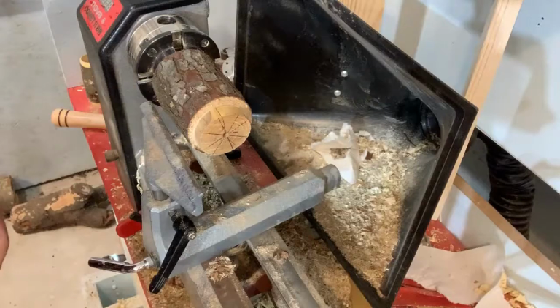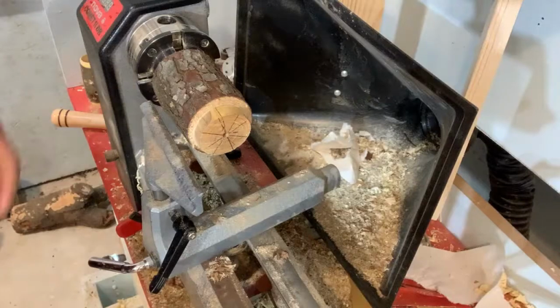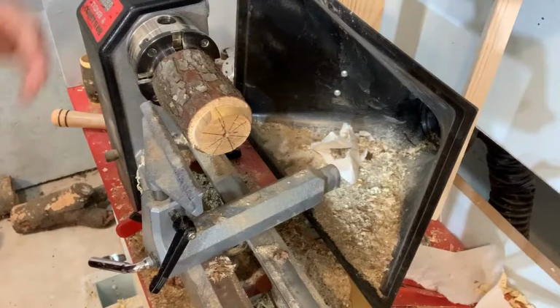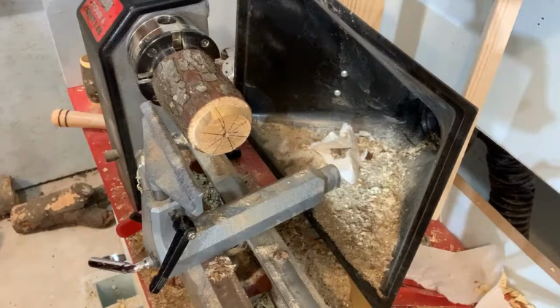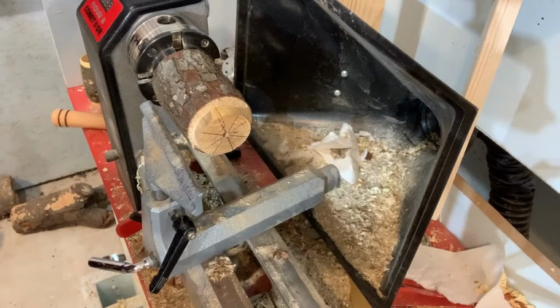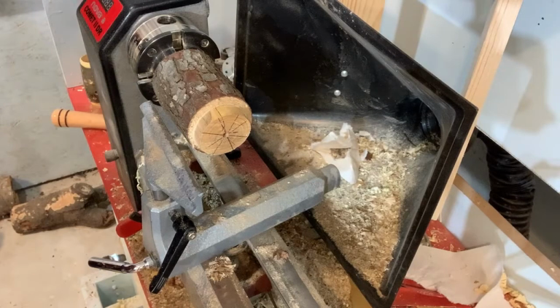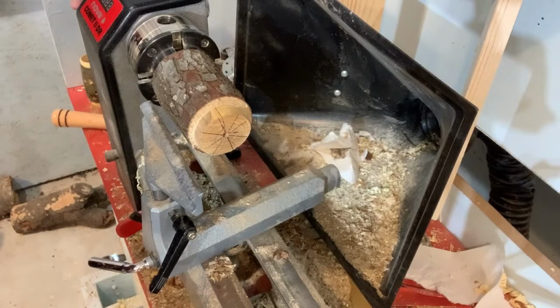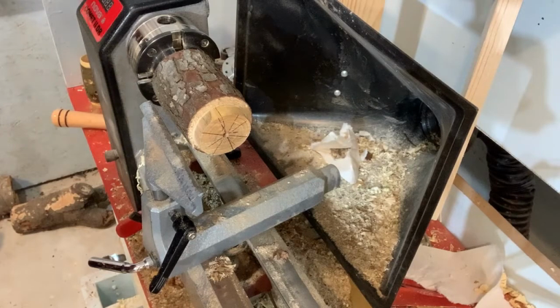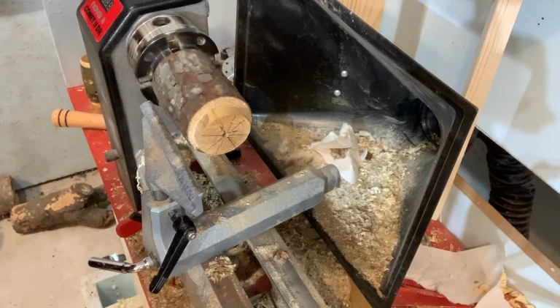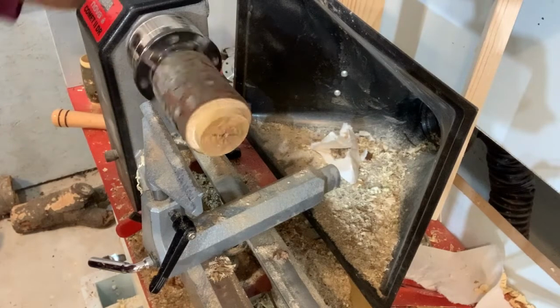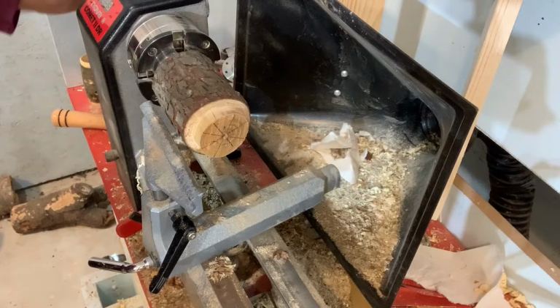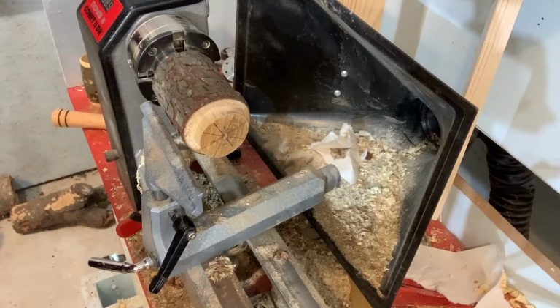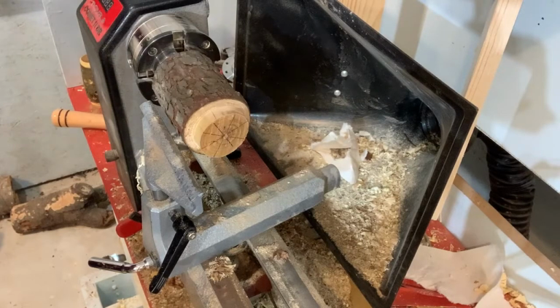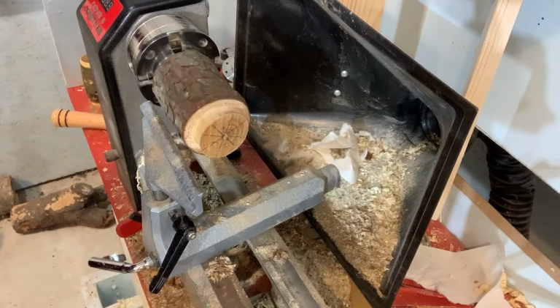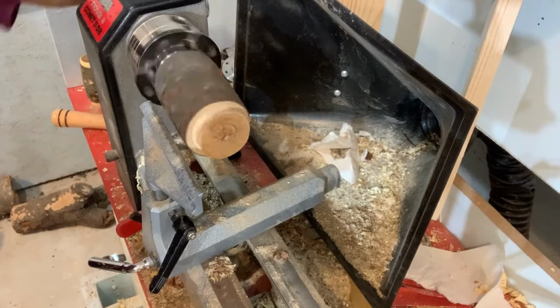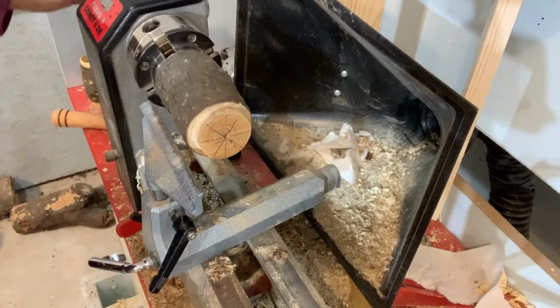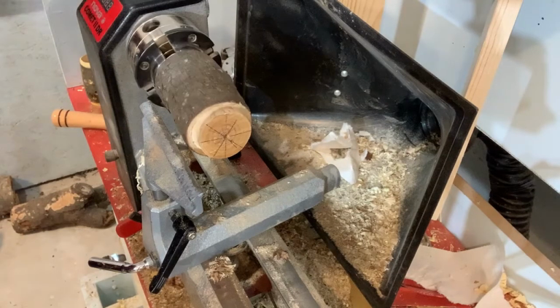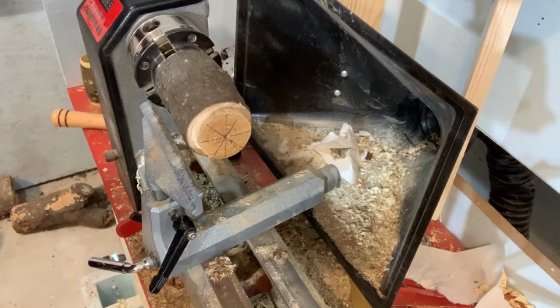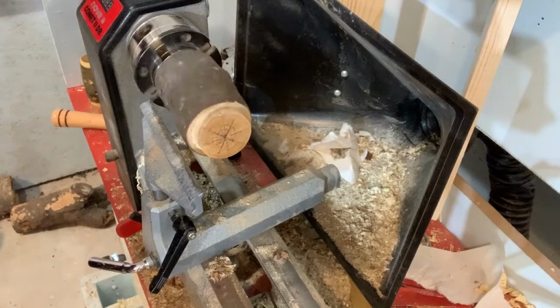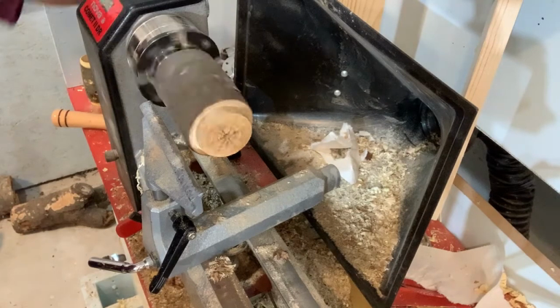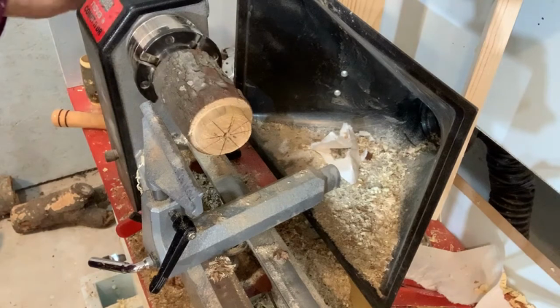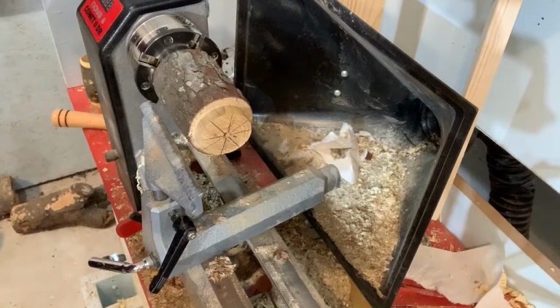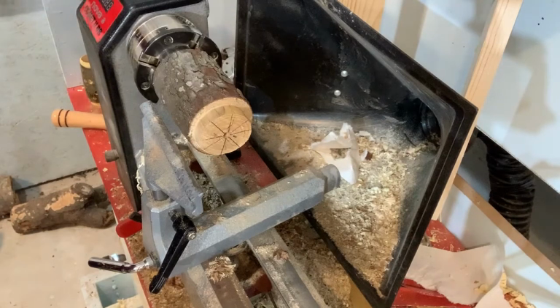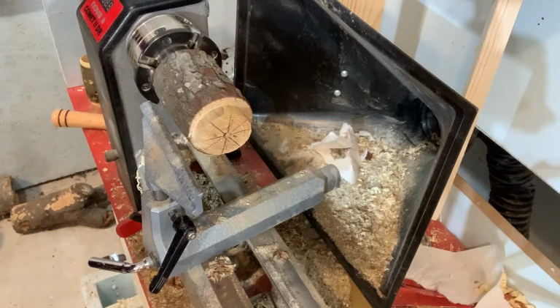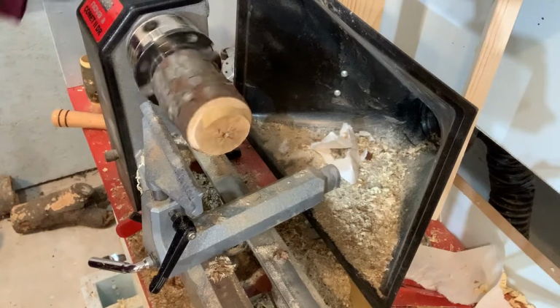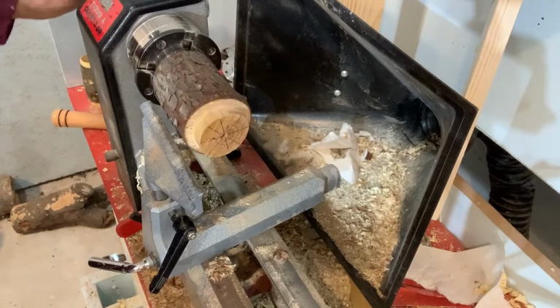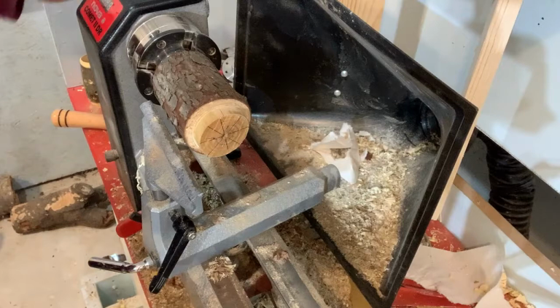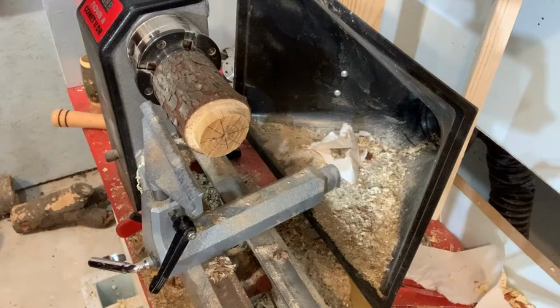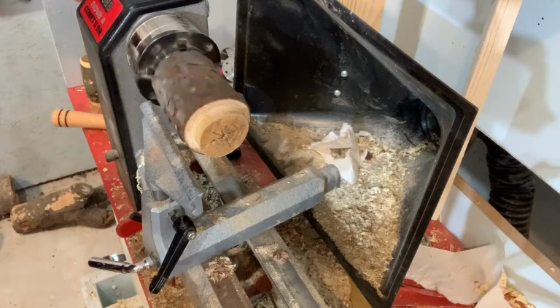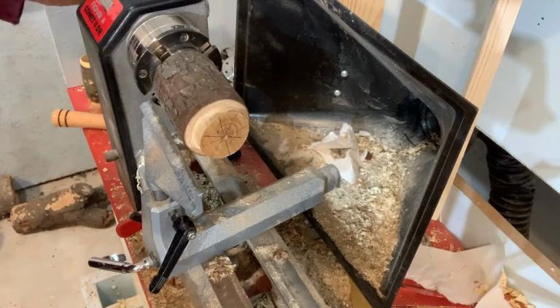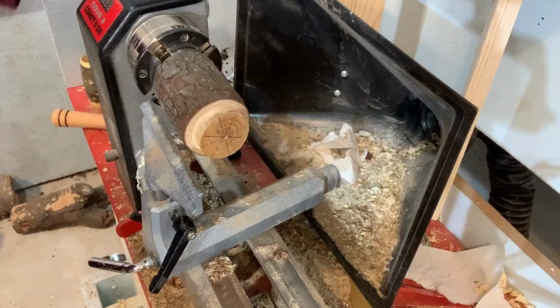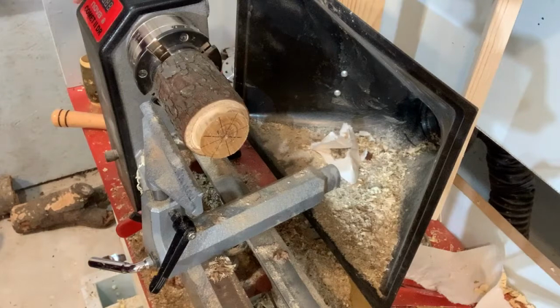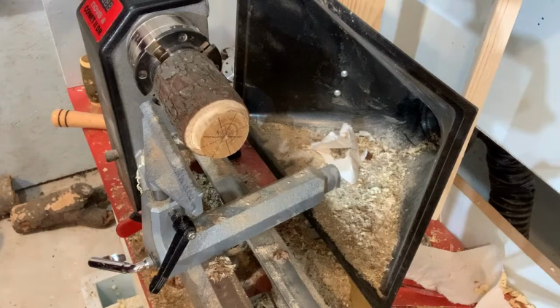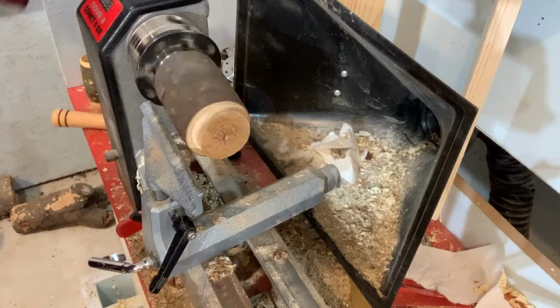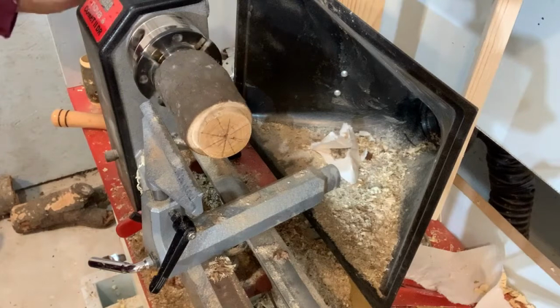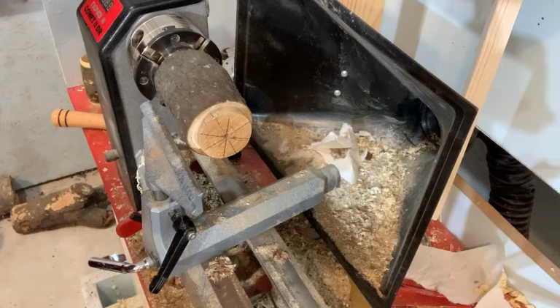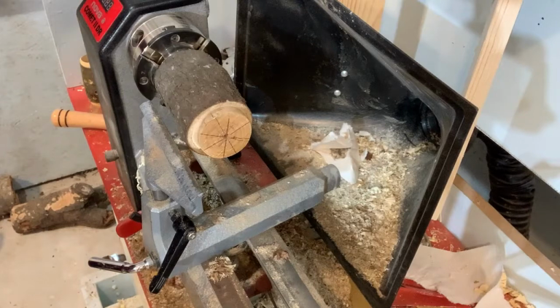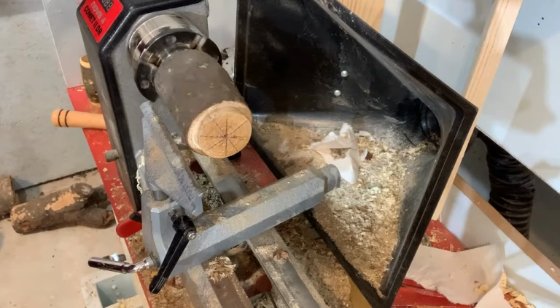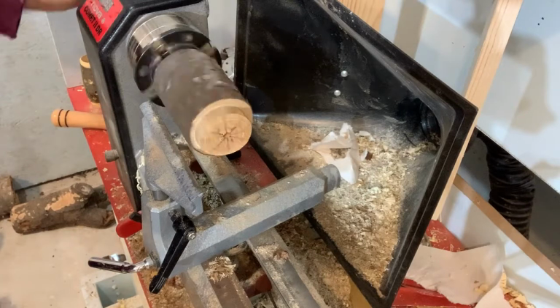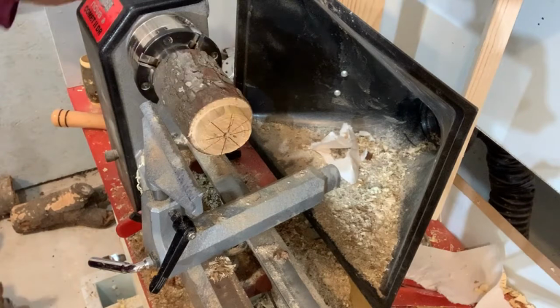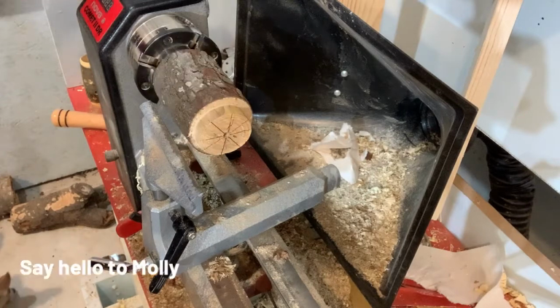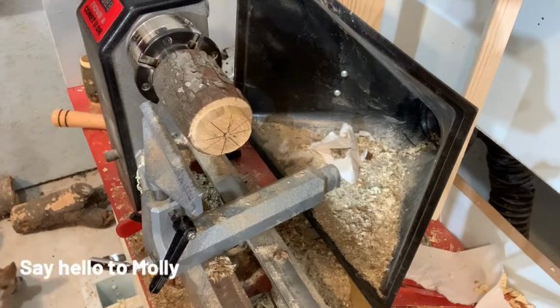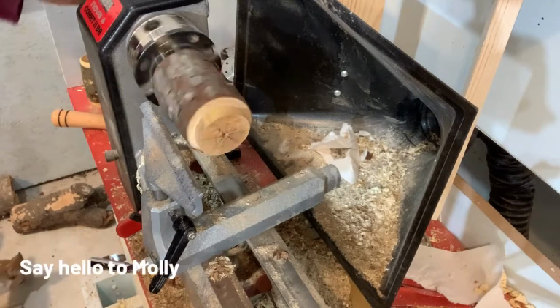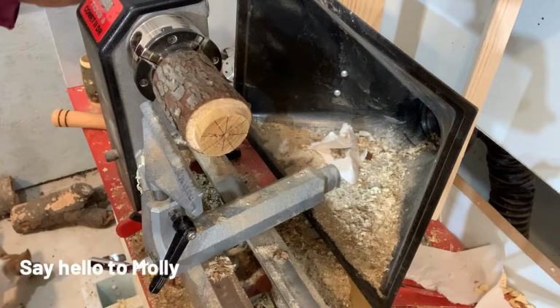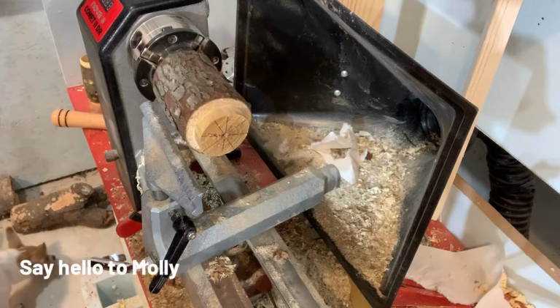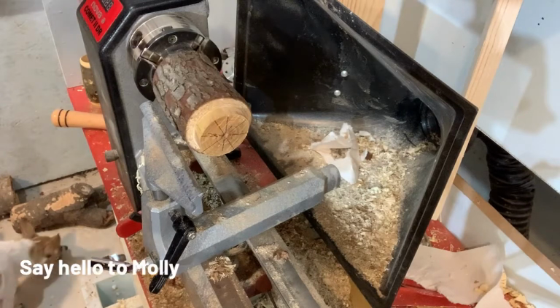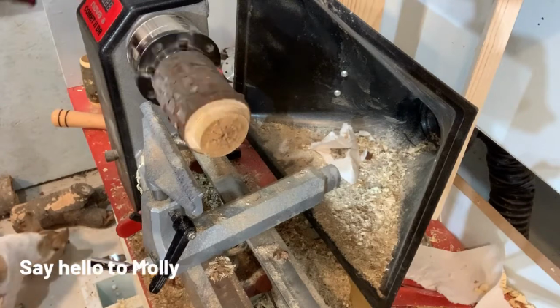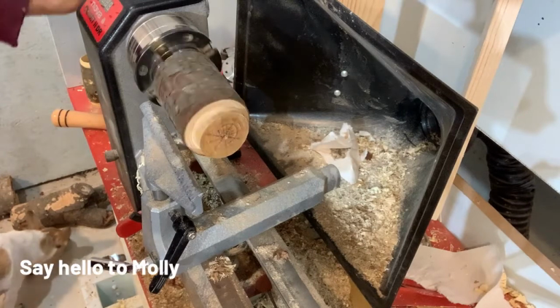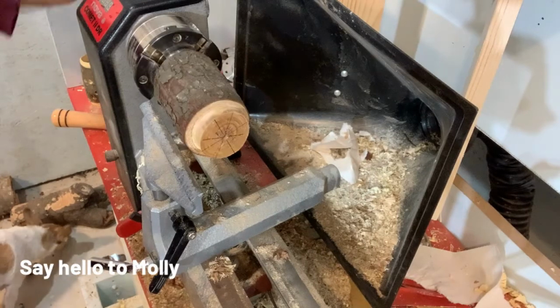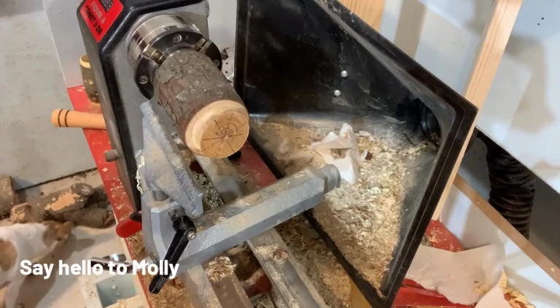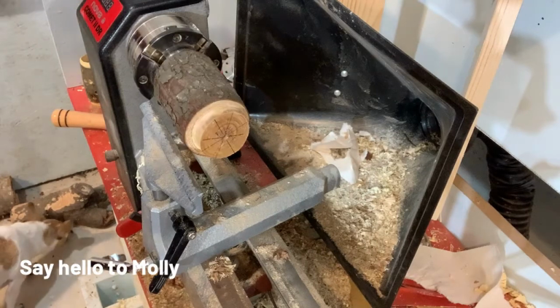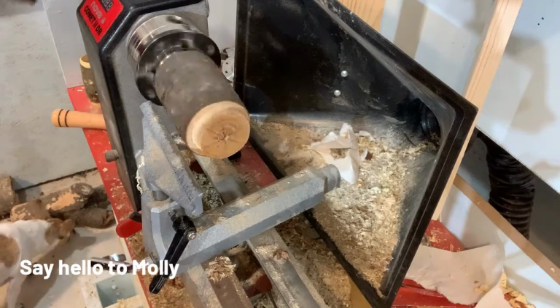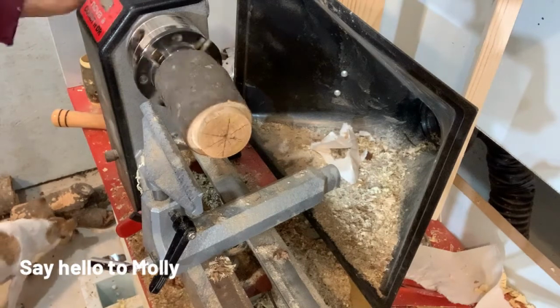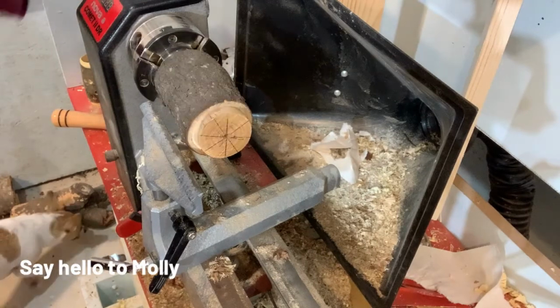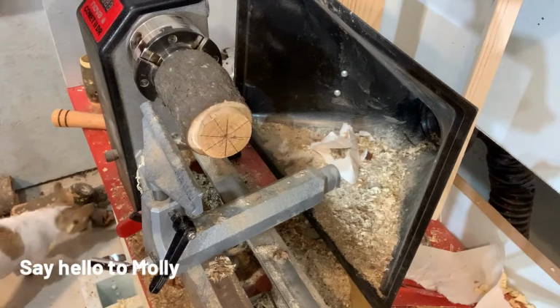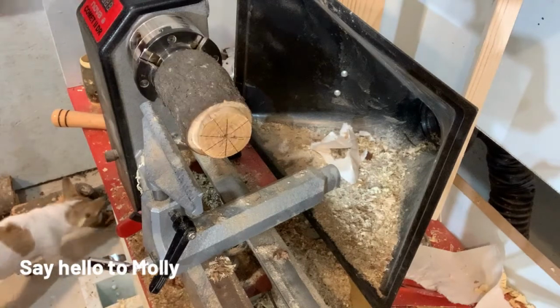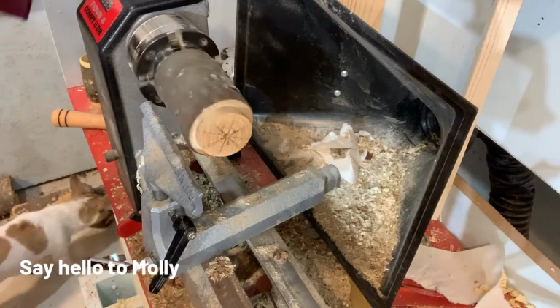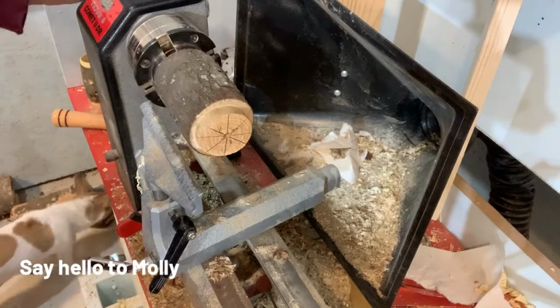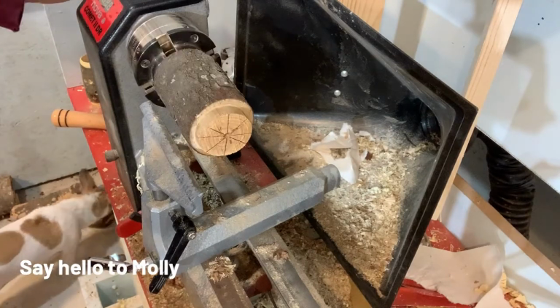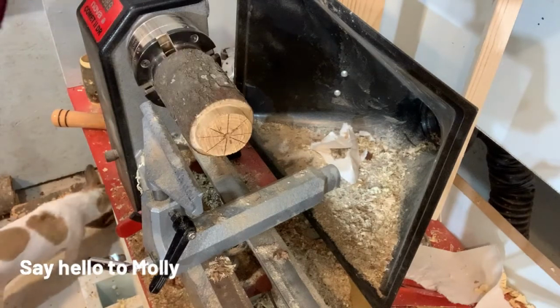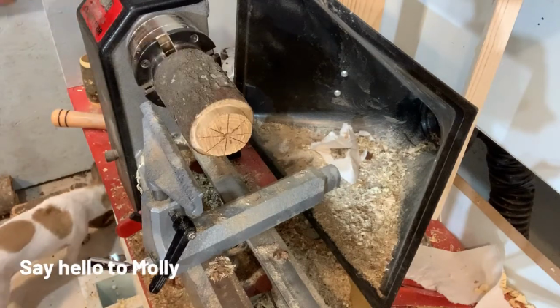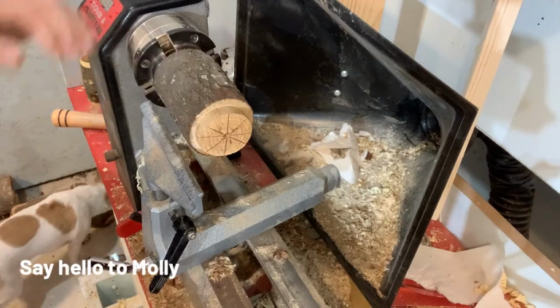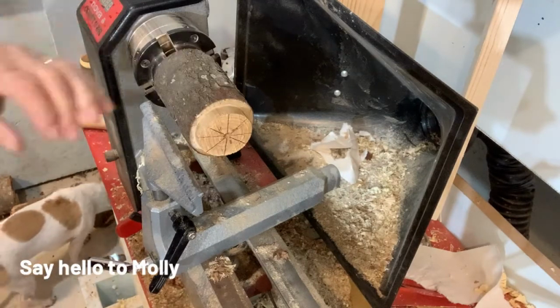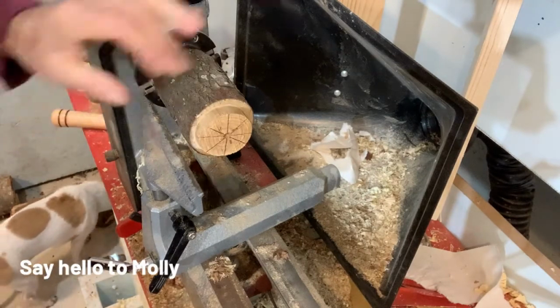Now we see the second piece of redwood branch. It will be used for the top and the birdbath you can see at the bottom.